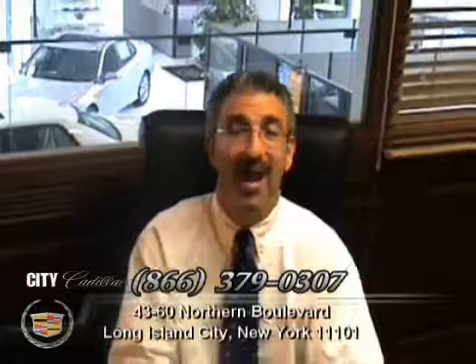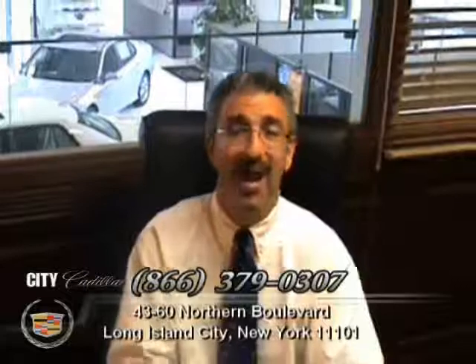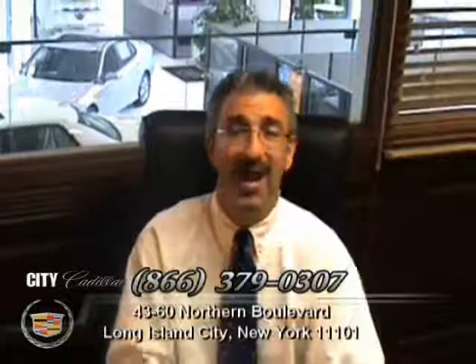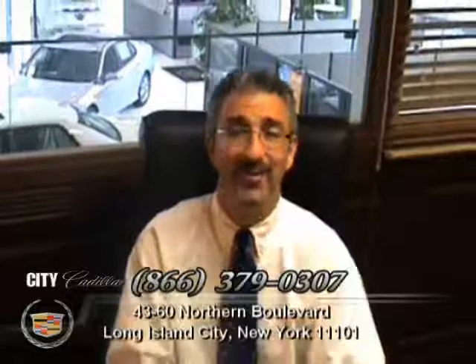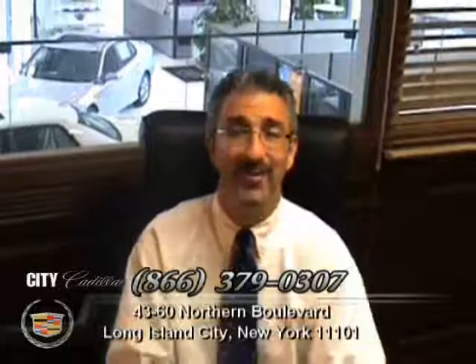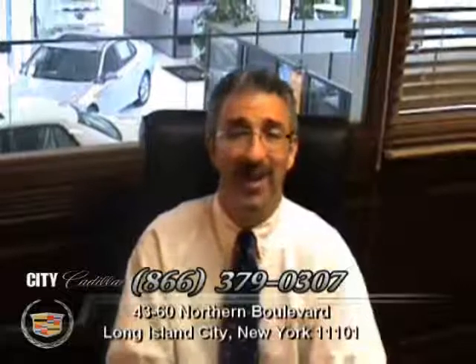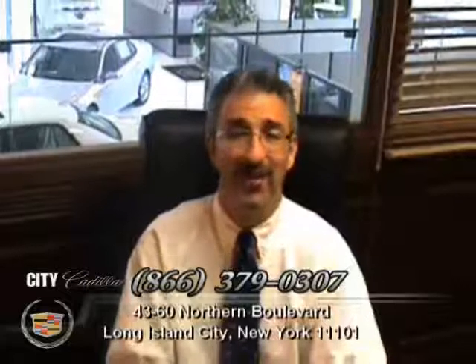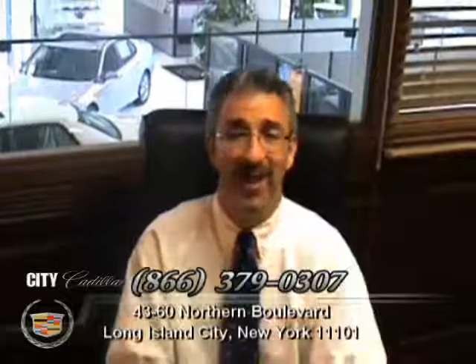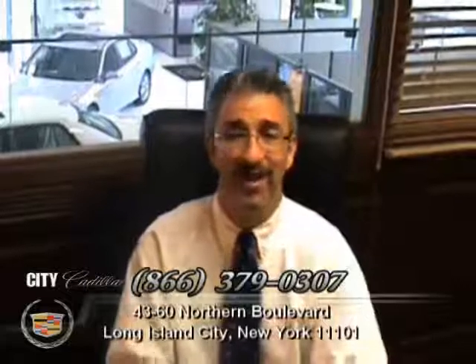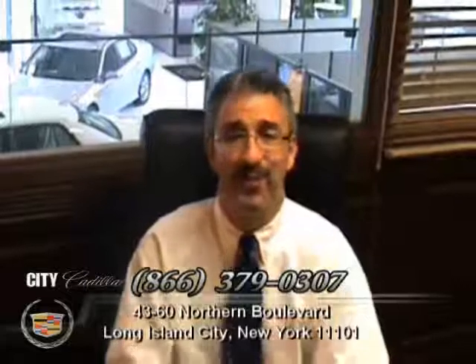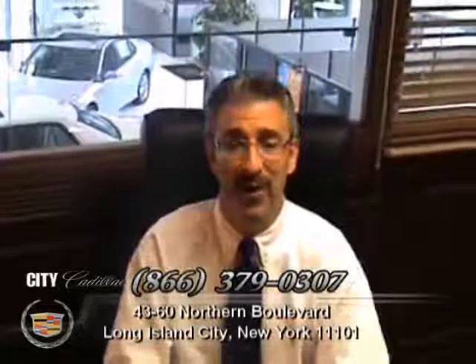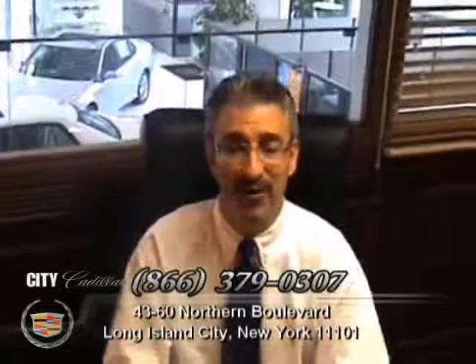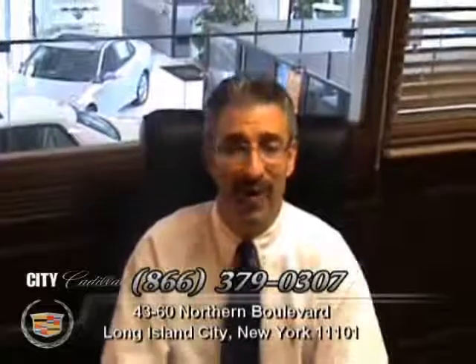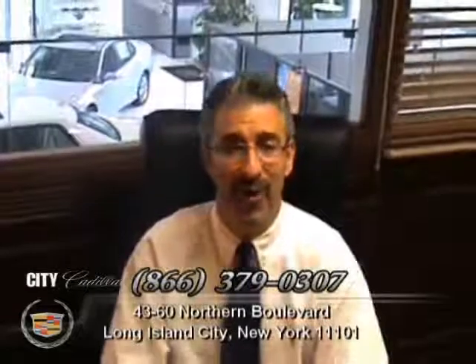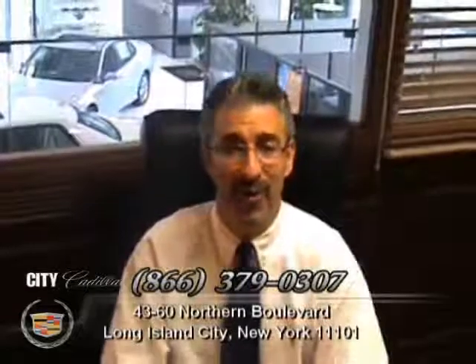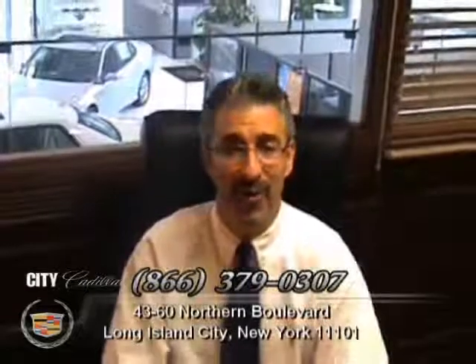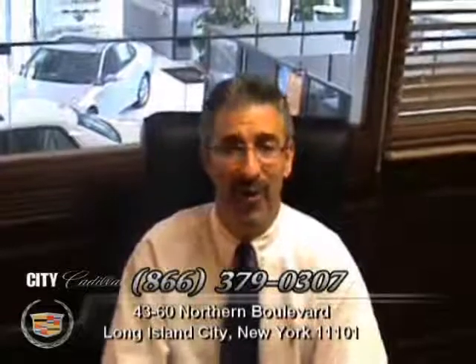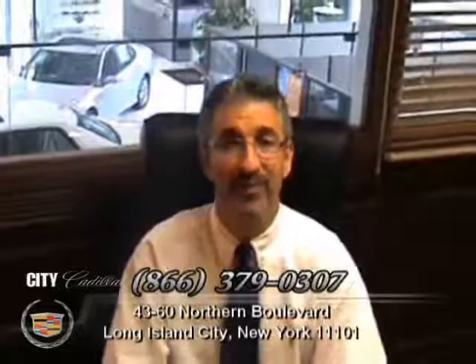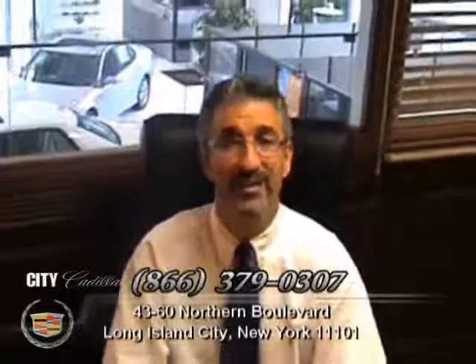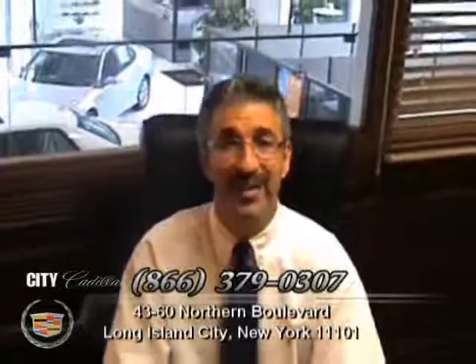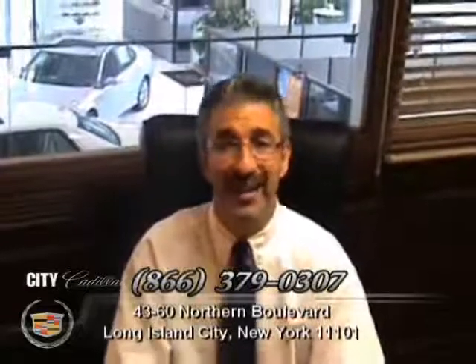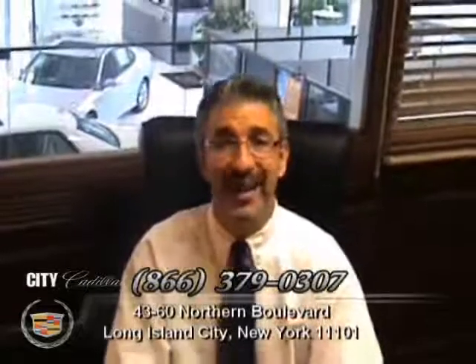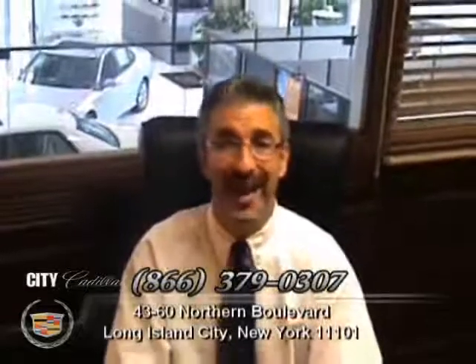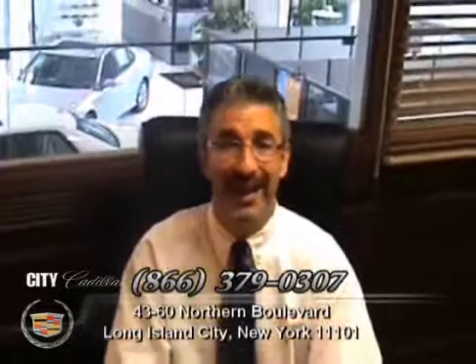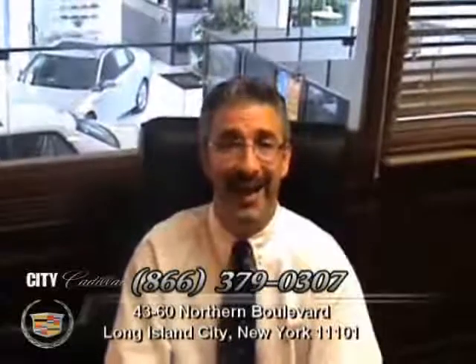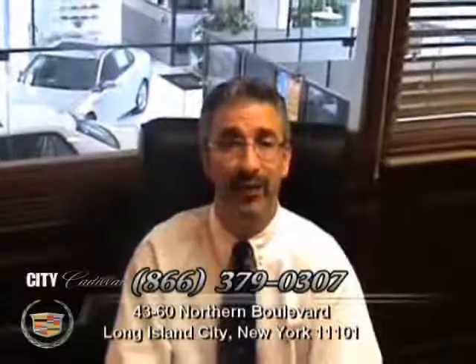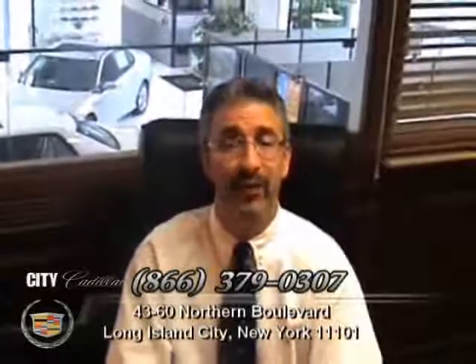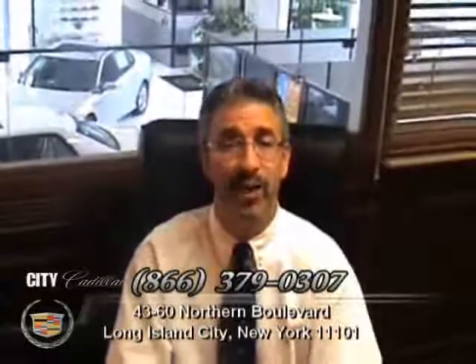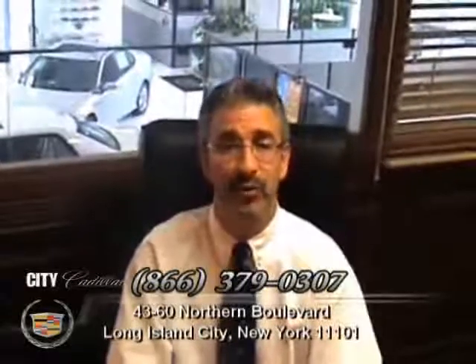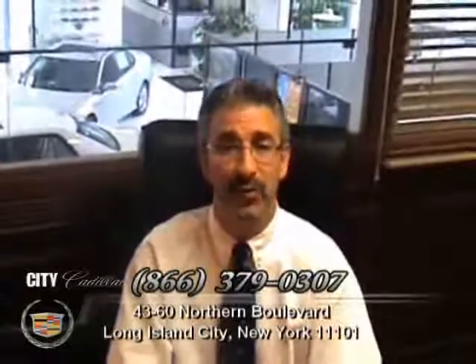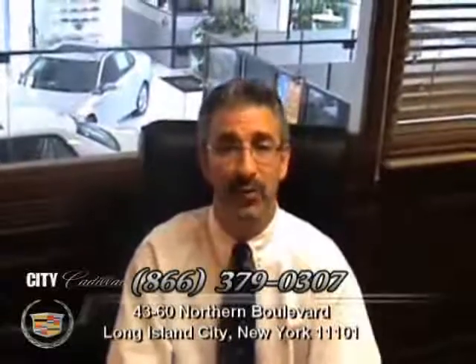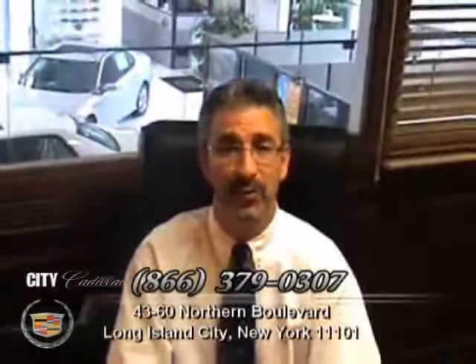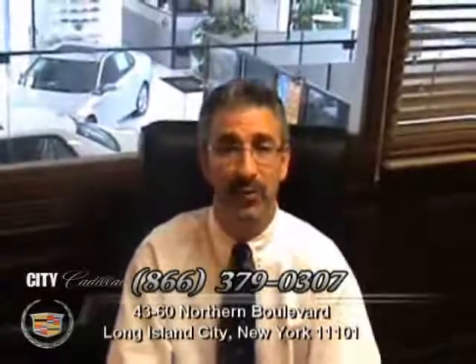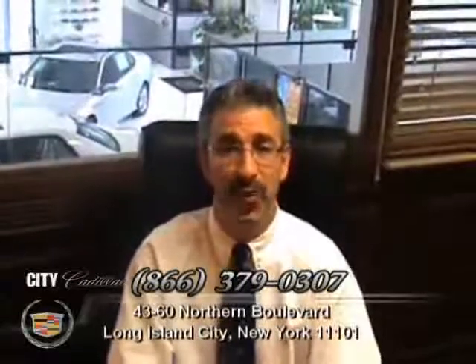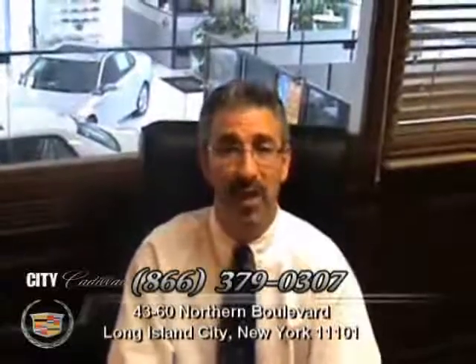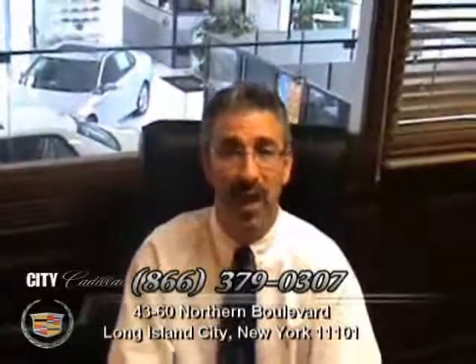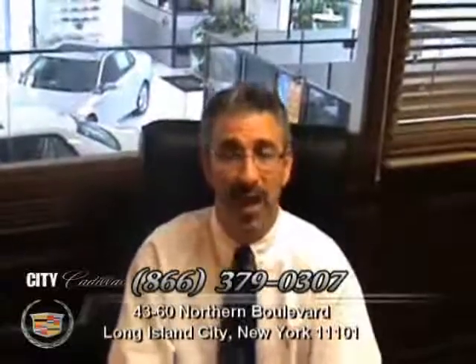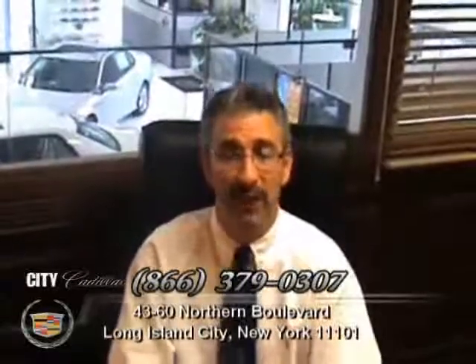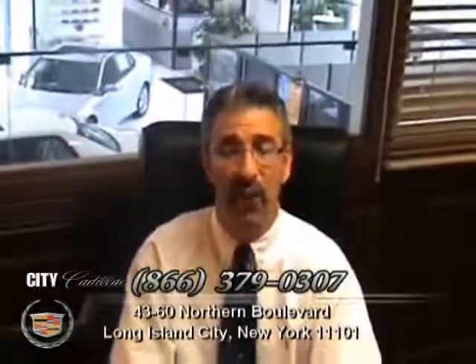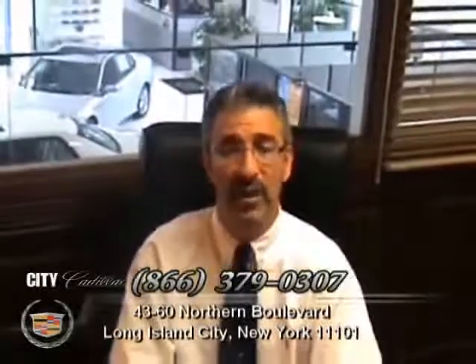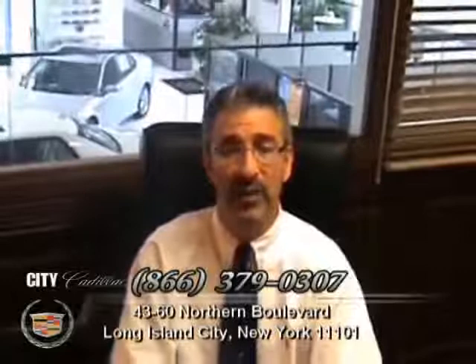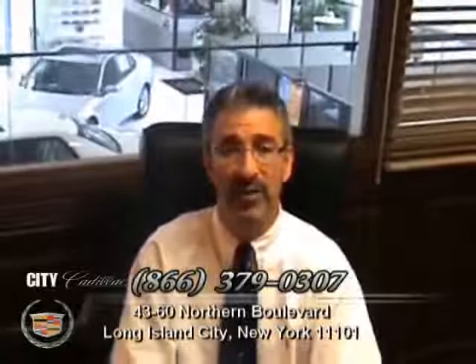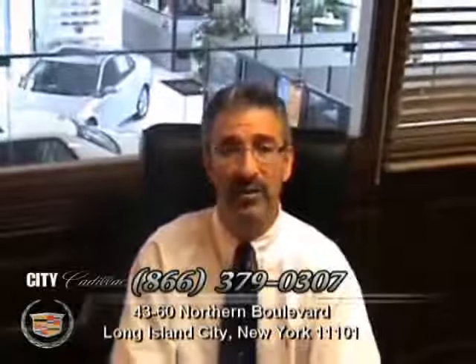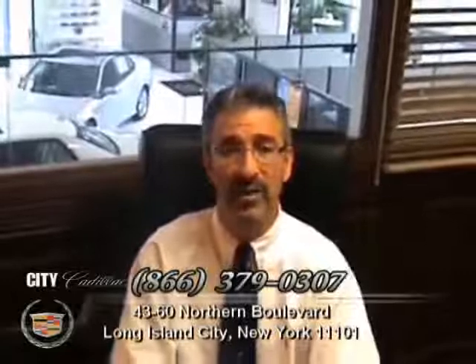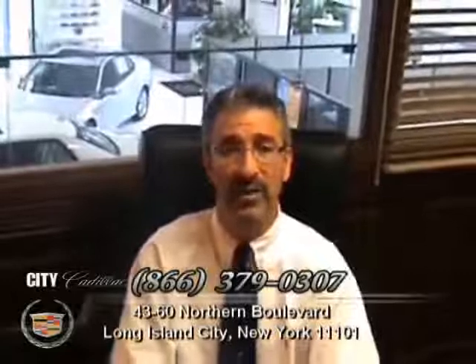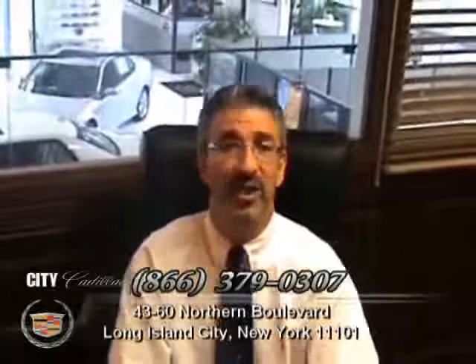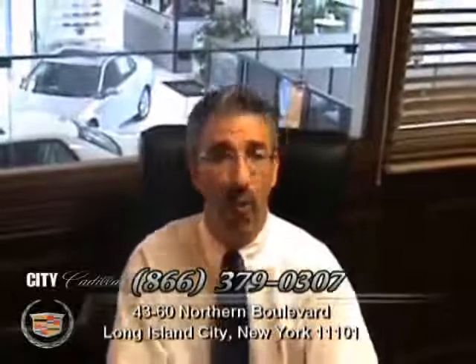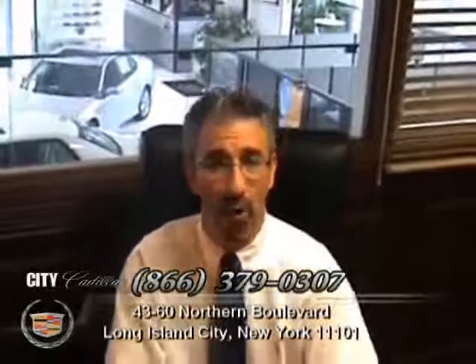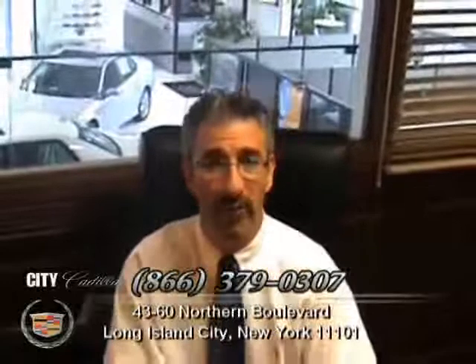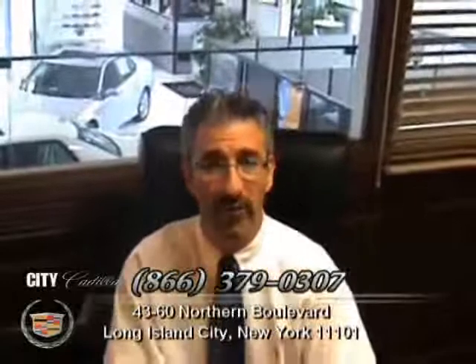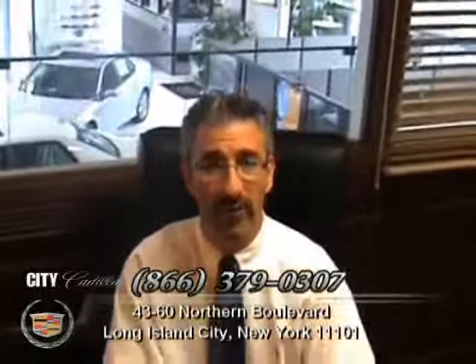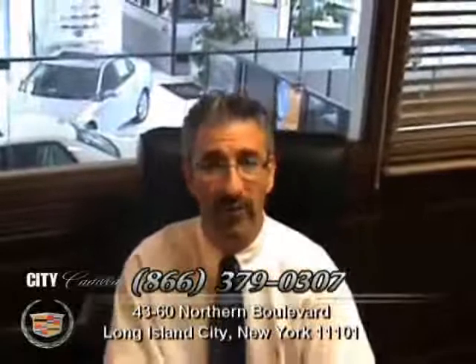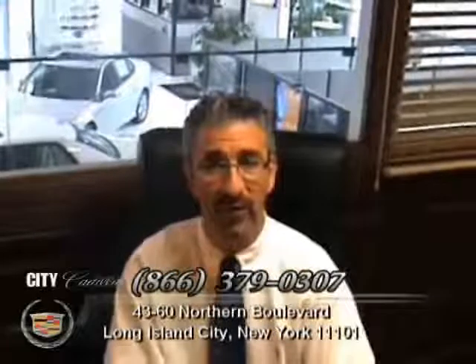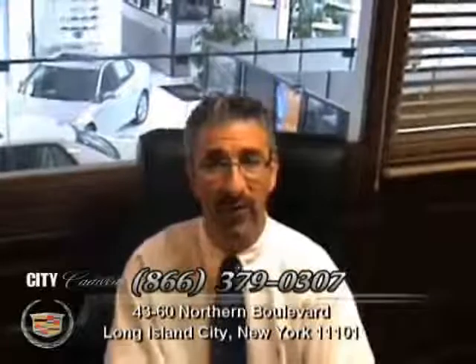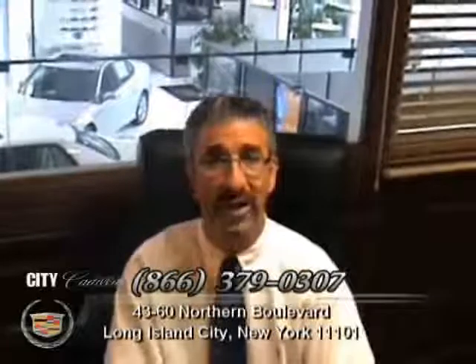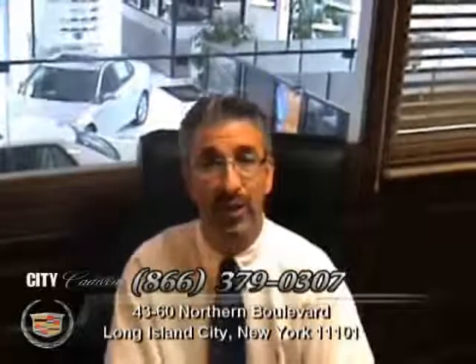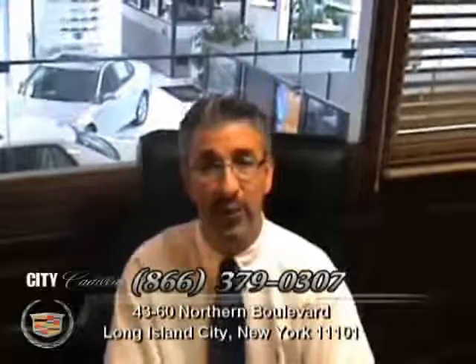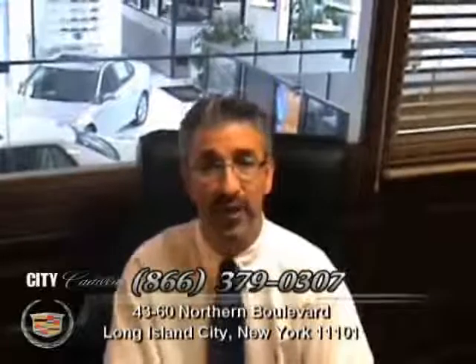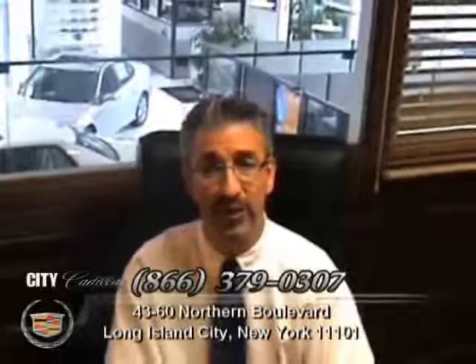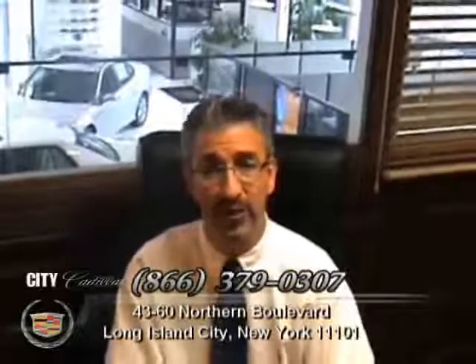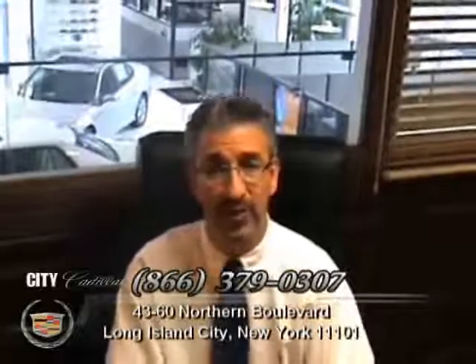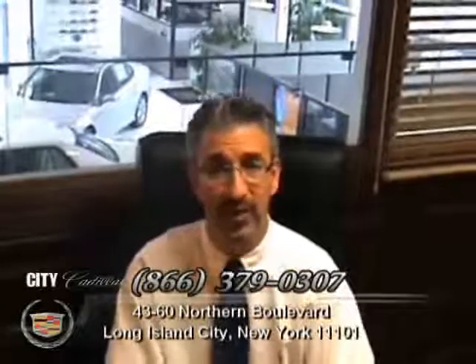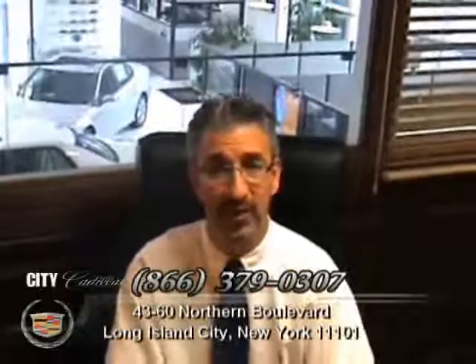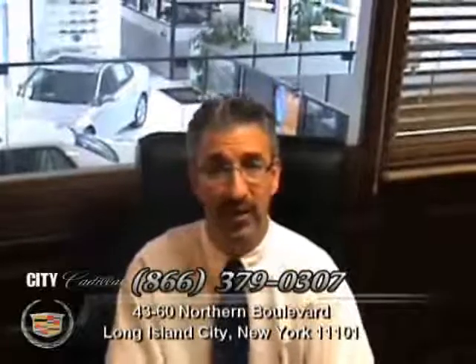Hi, I'm Sam Fox, President and Owner of Citi Cadillac Pre-owned Superstore at 4360 Northern Boulevard in Queens, New York City.